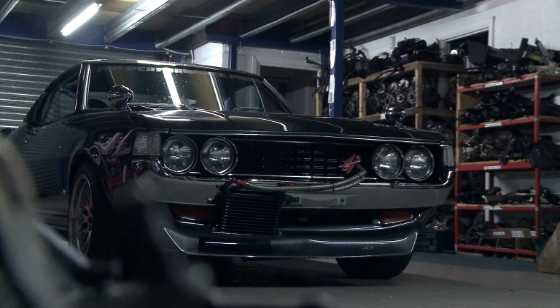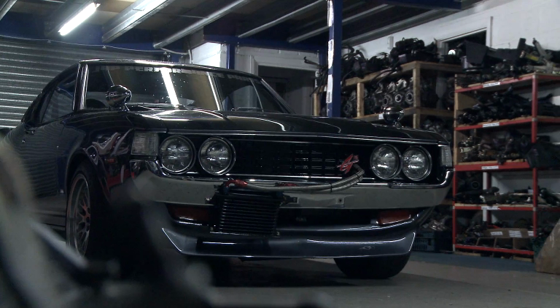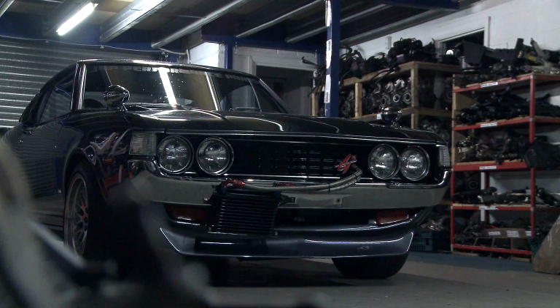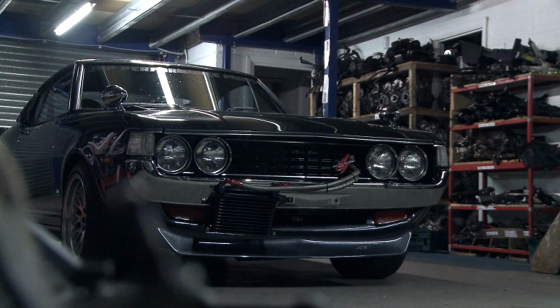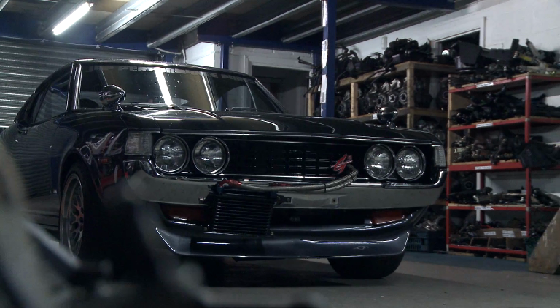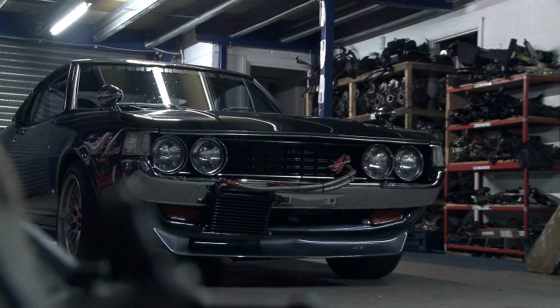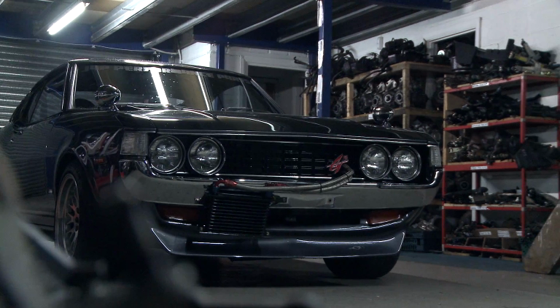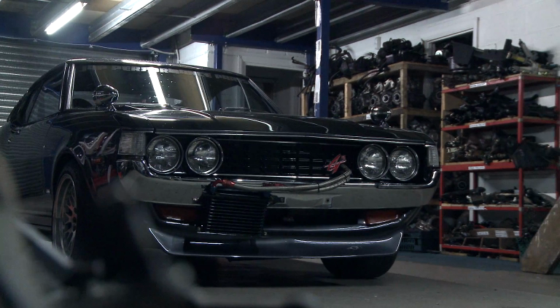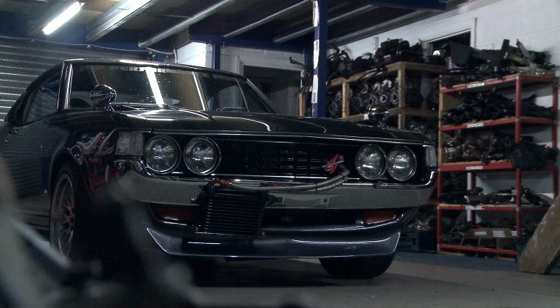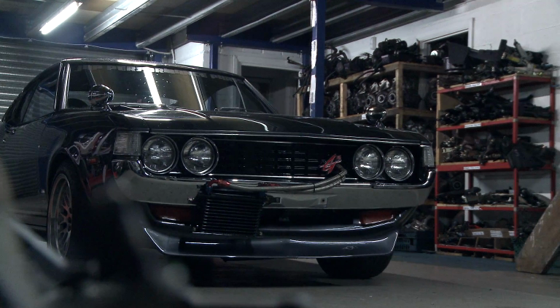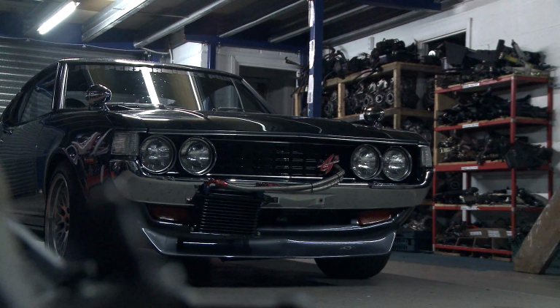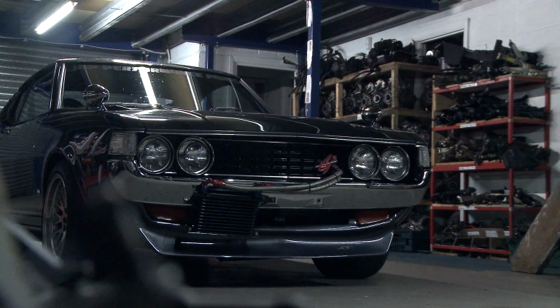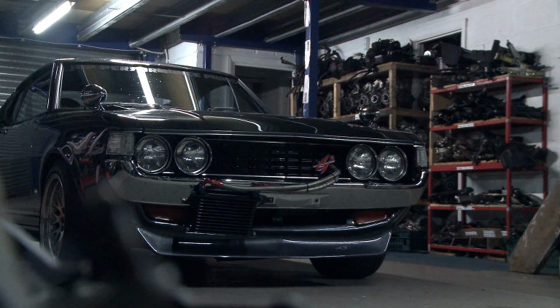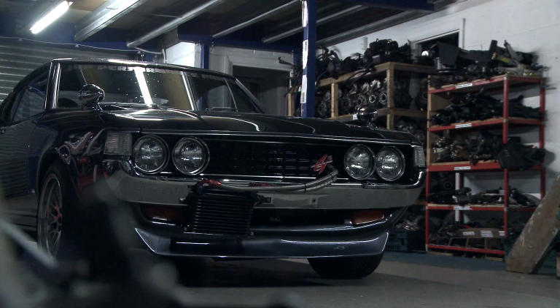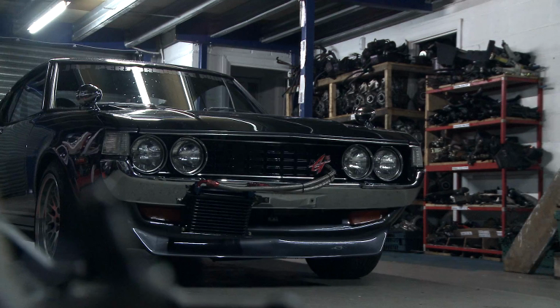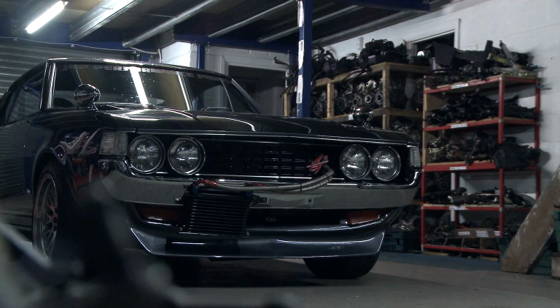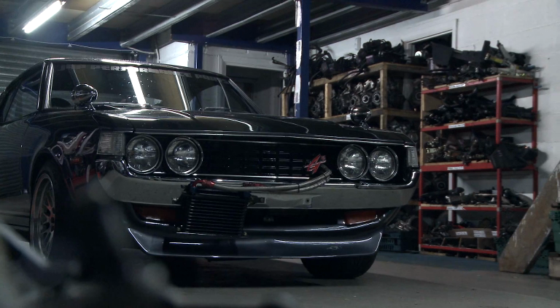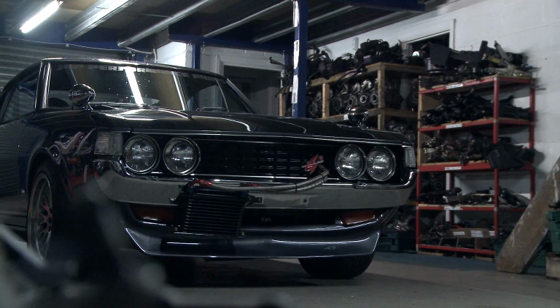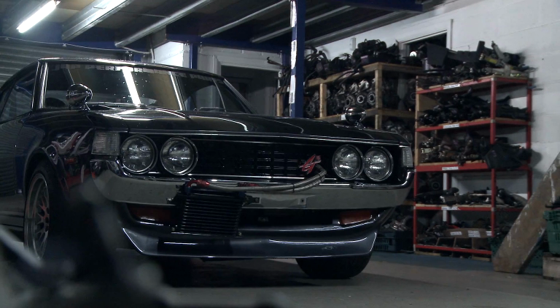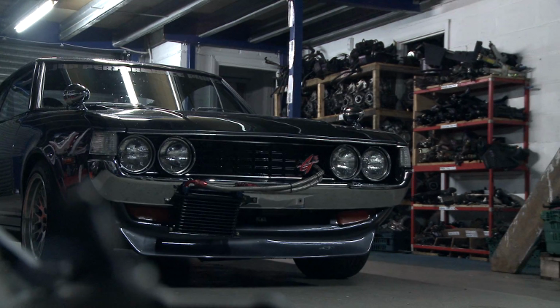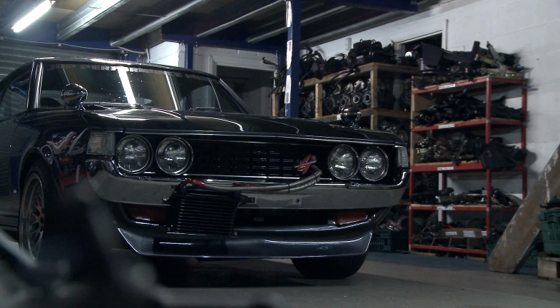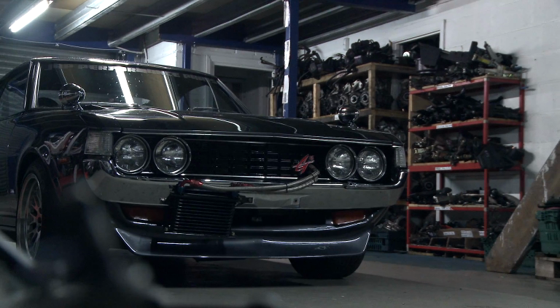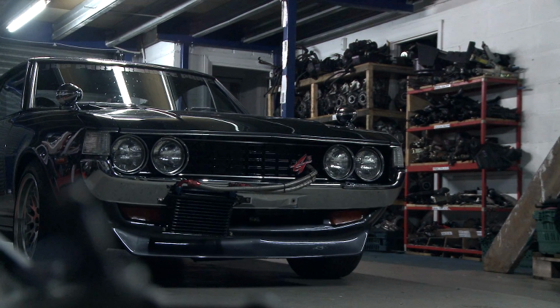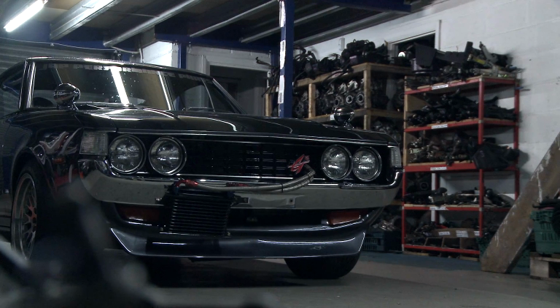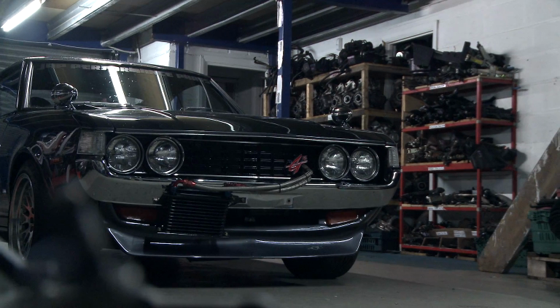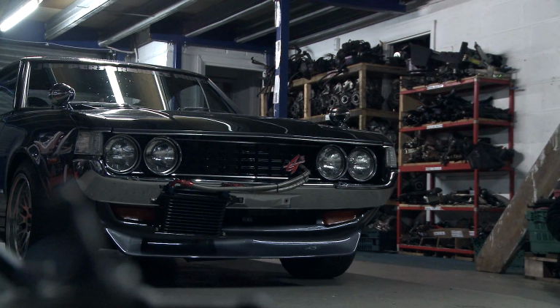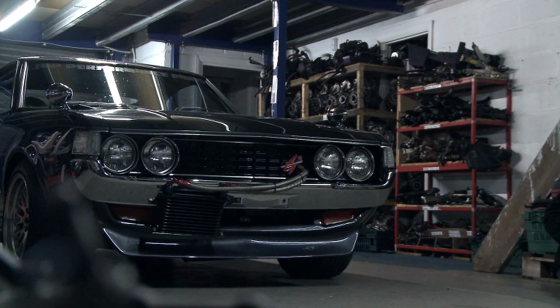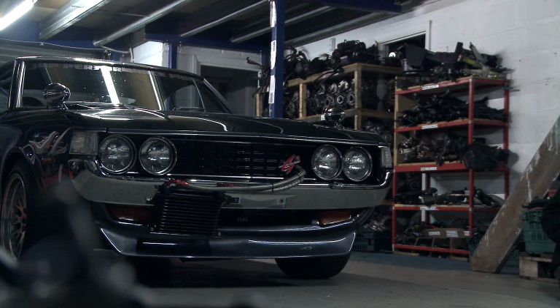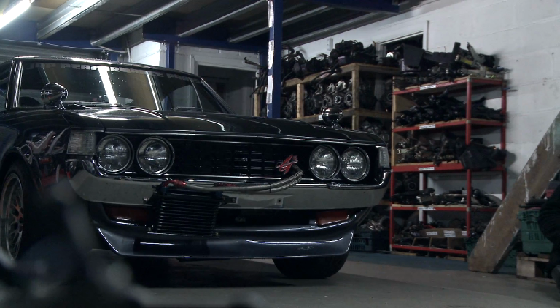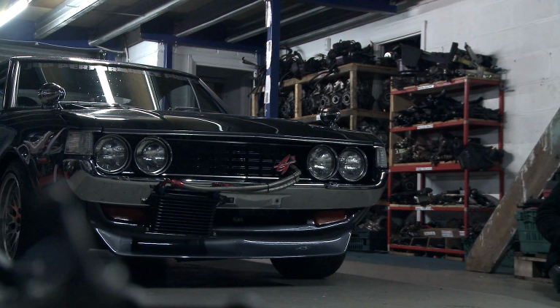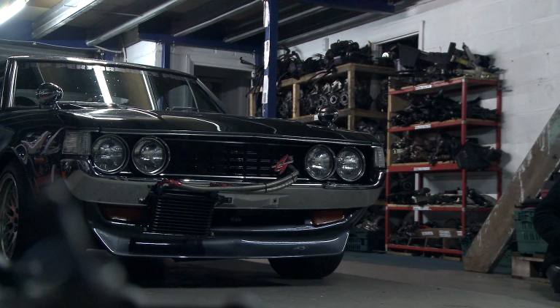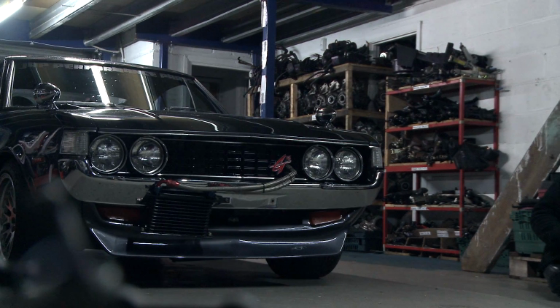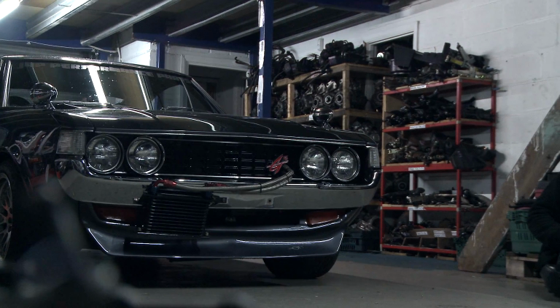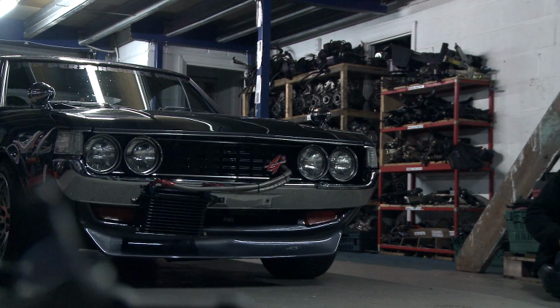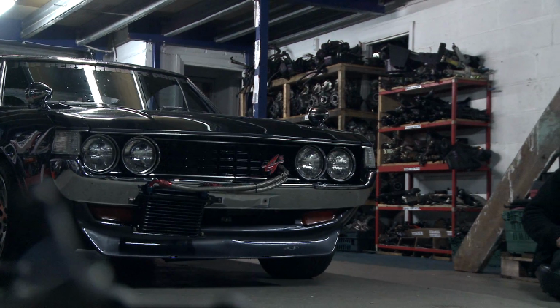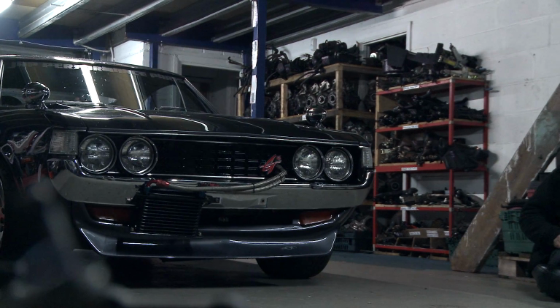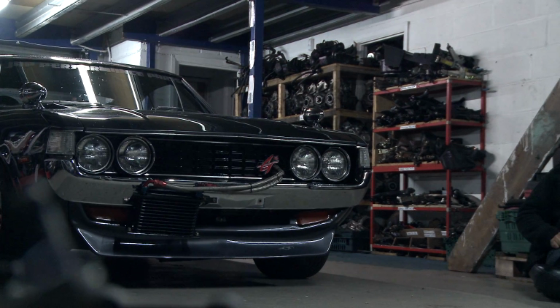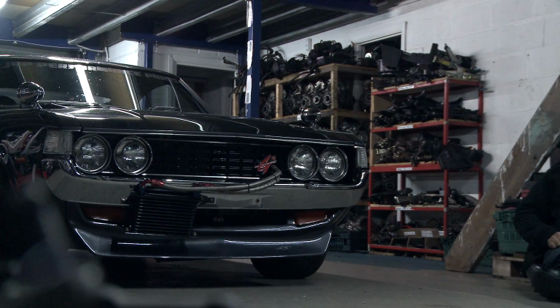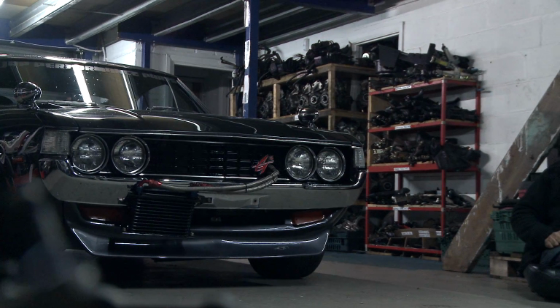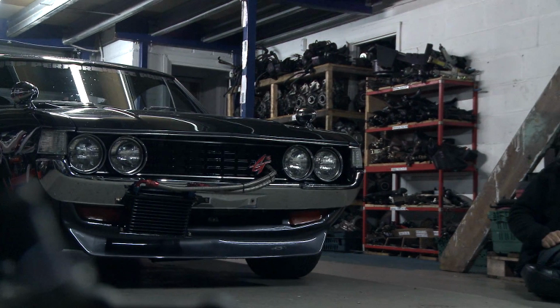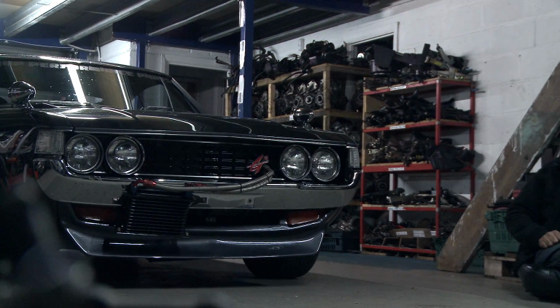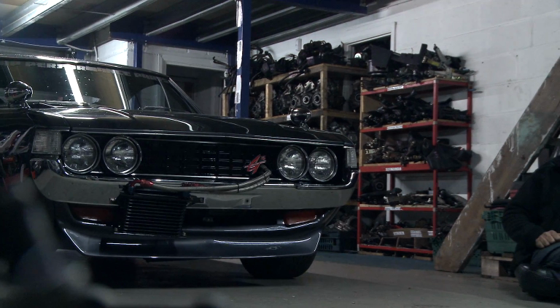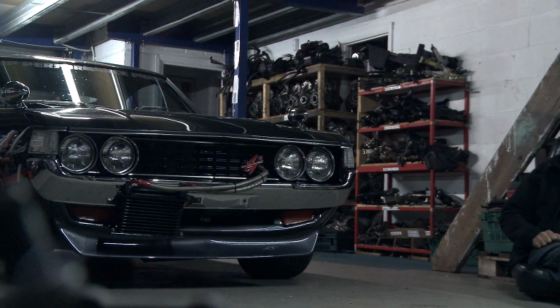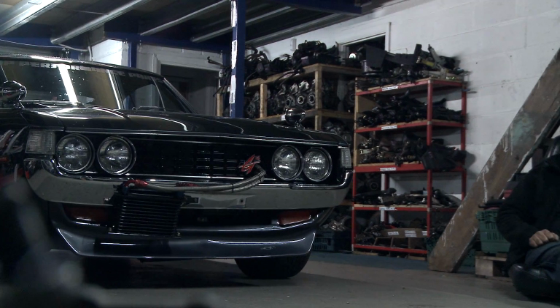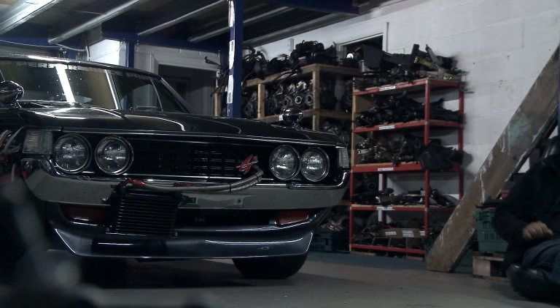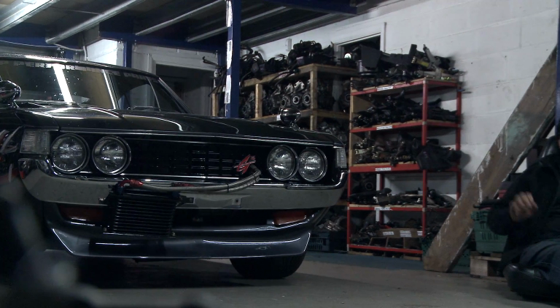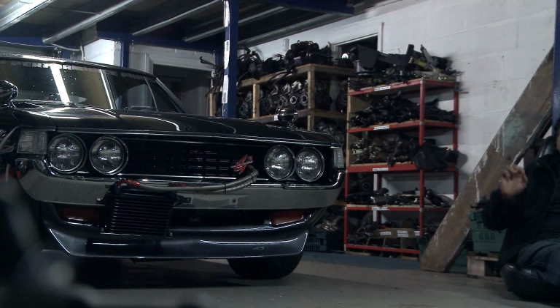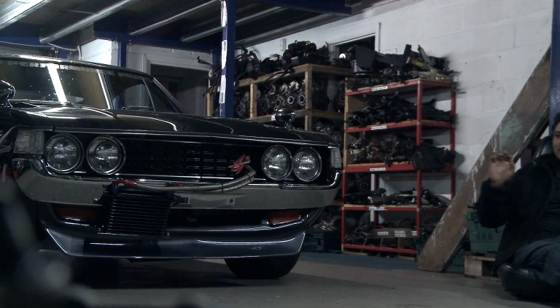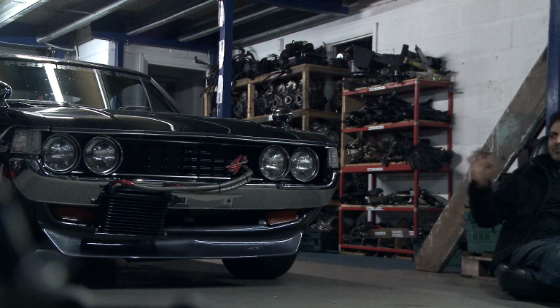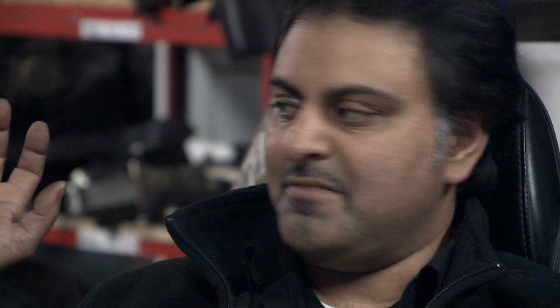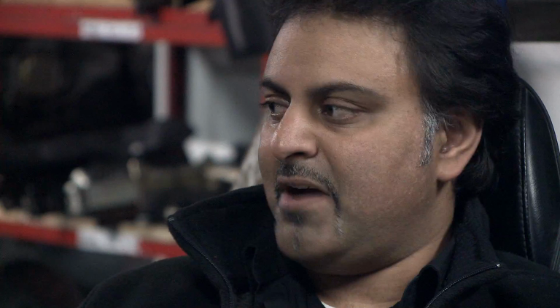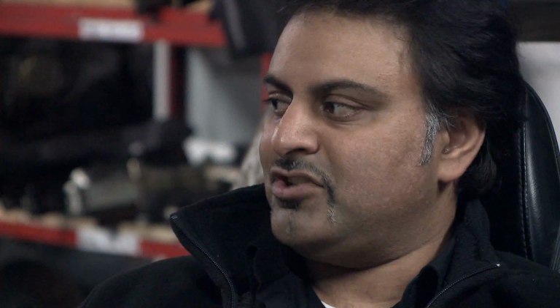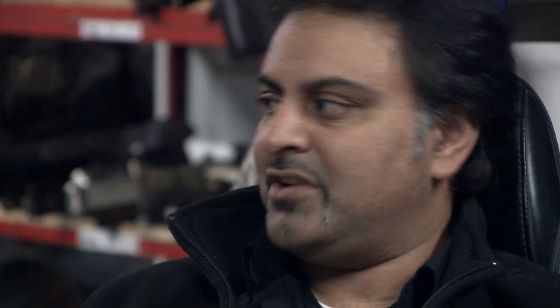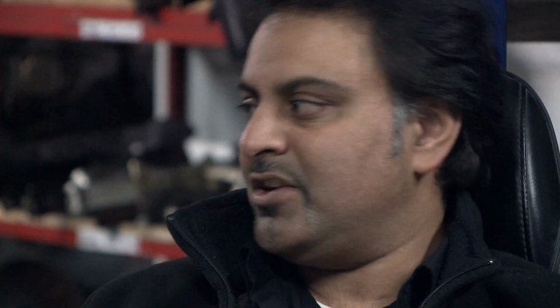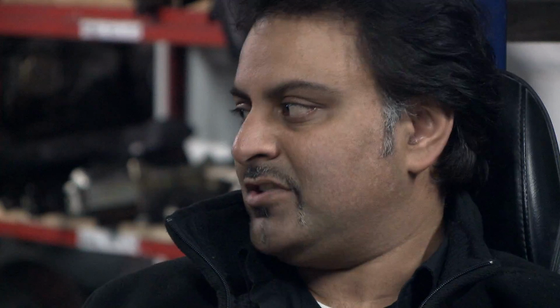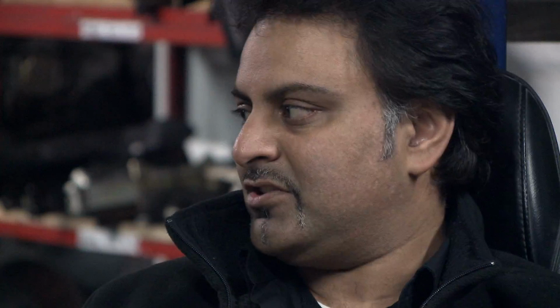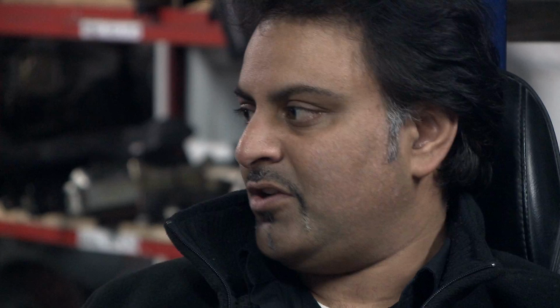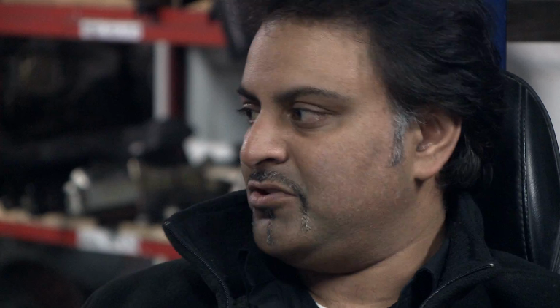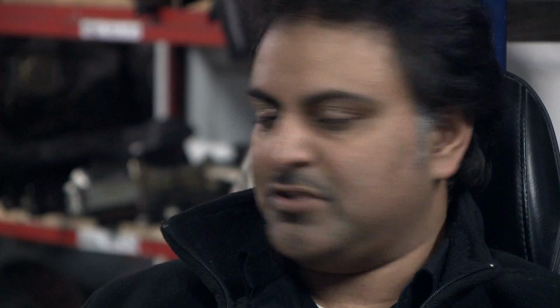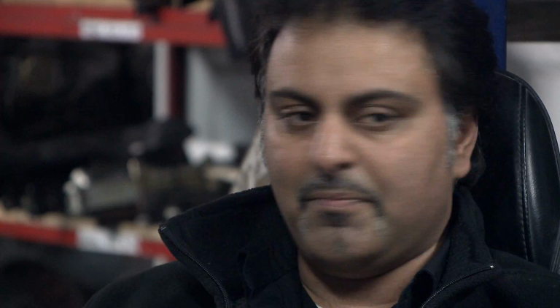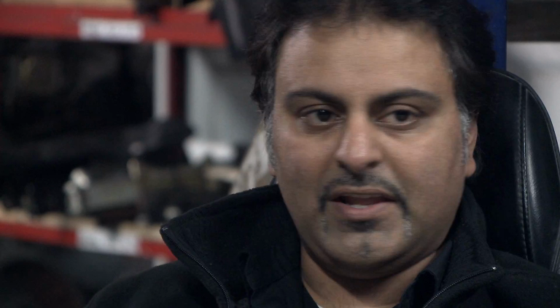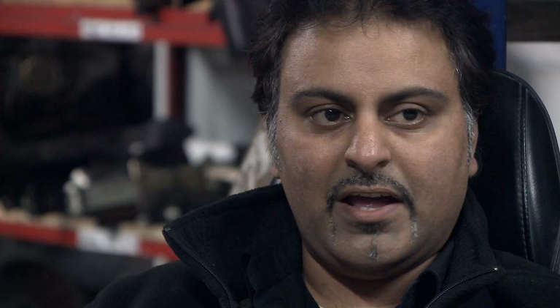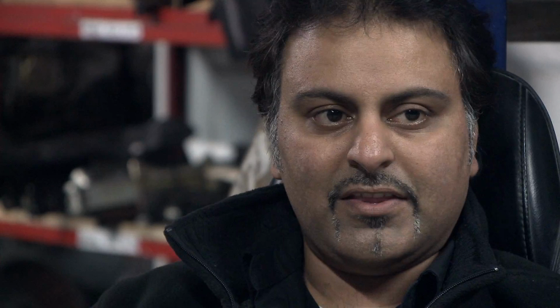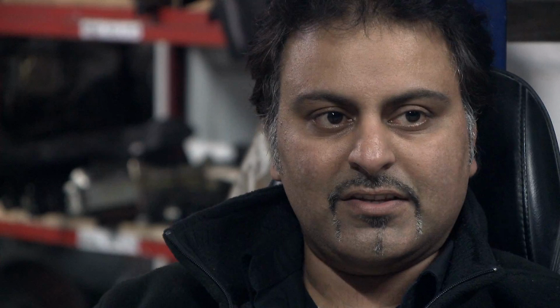You can have the latest Skyline, the latest Toyota, but it just doesn't have the imagination that goes into something like this.